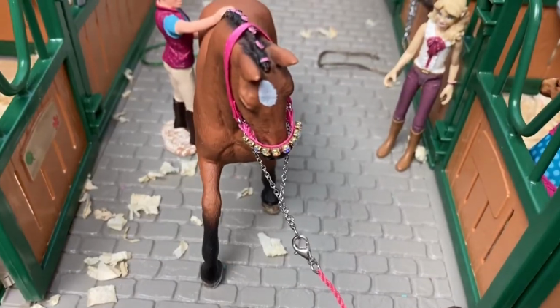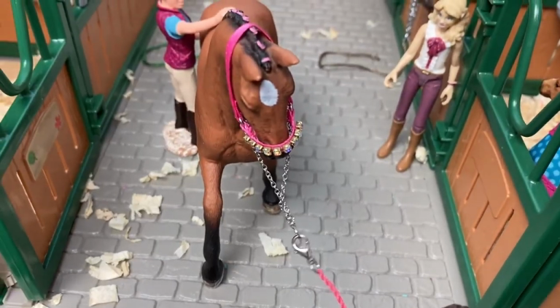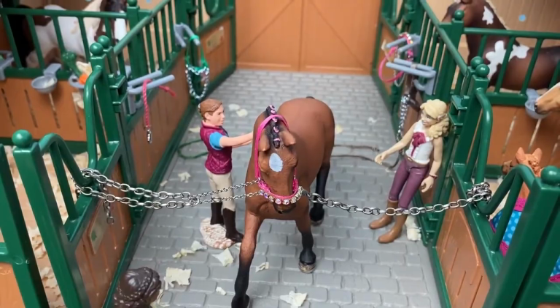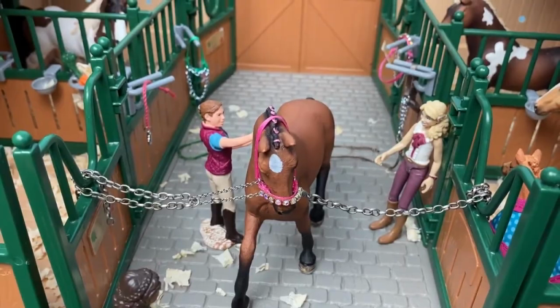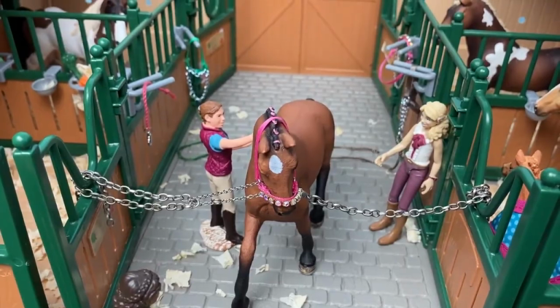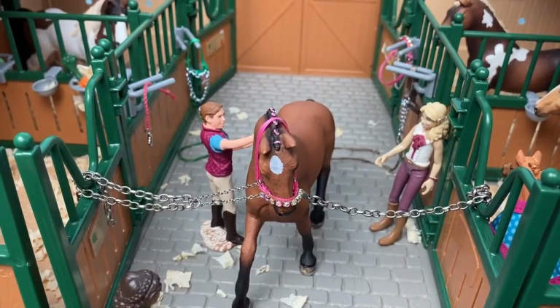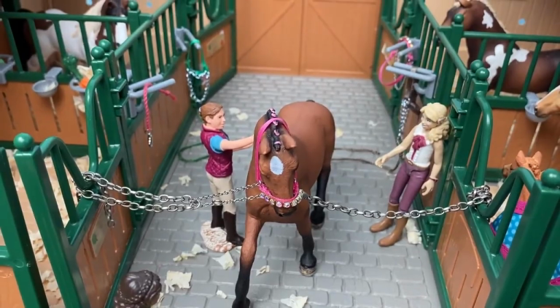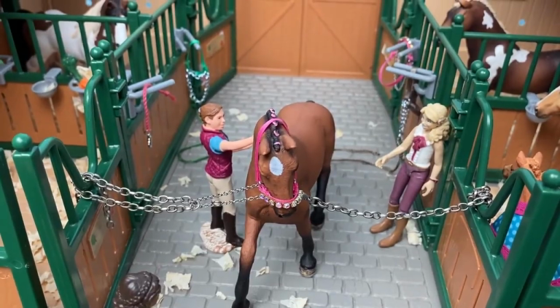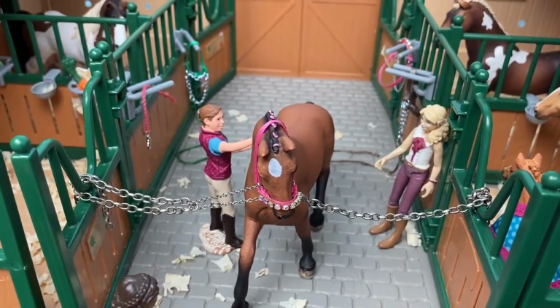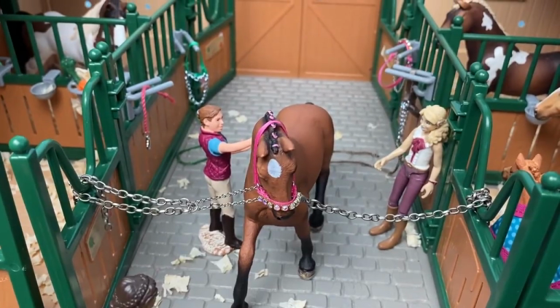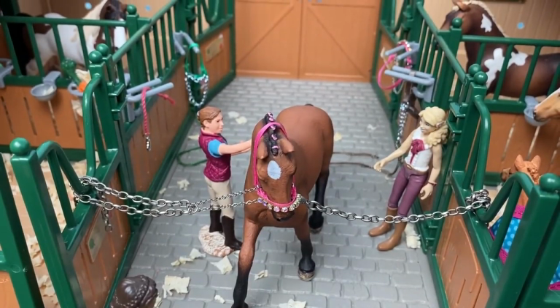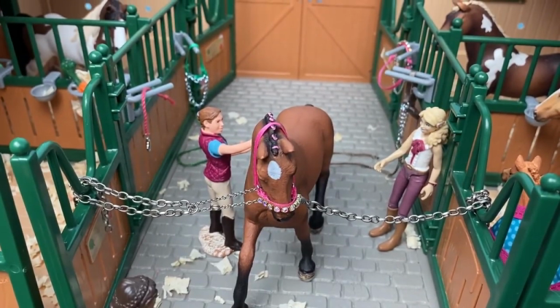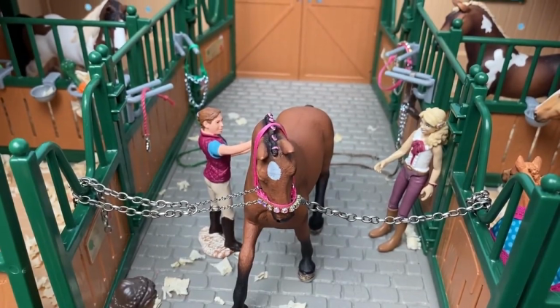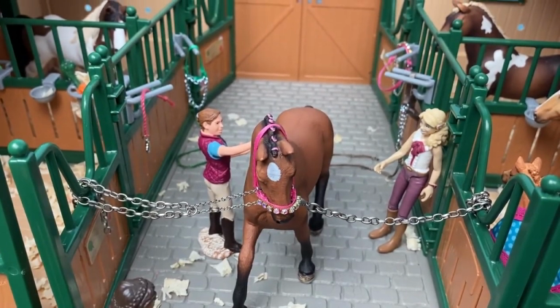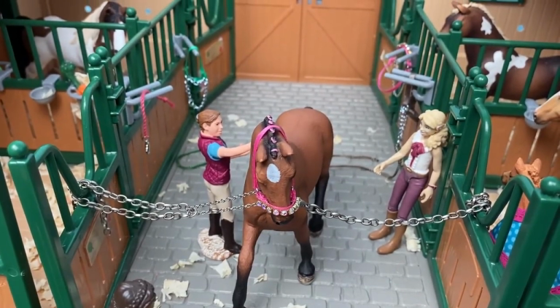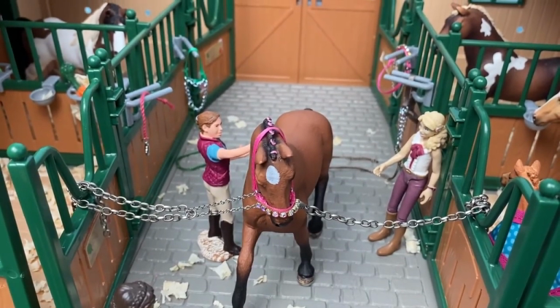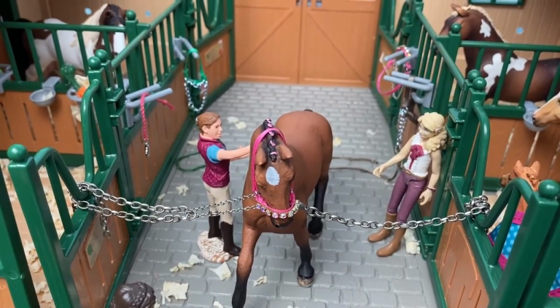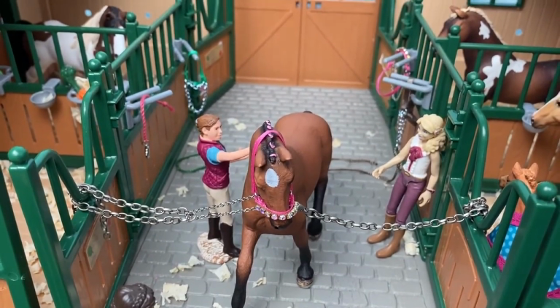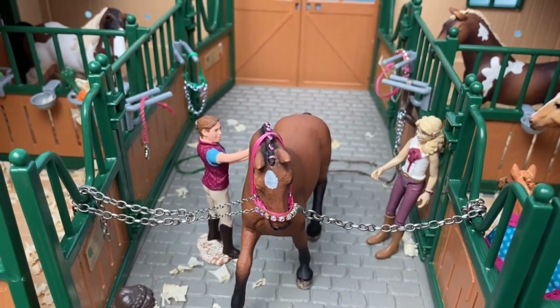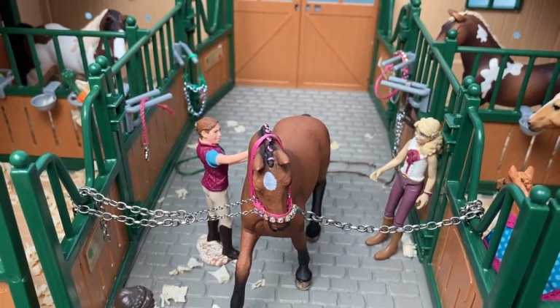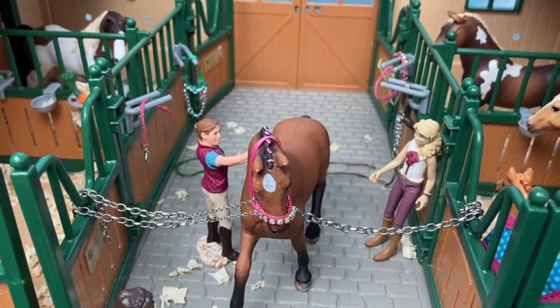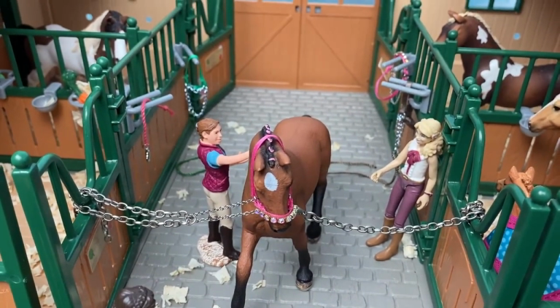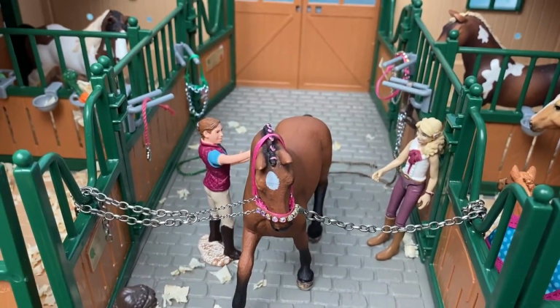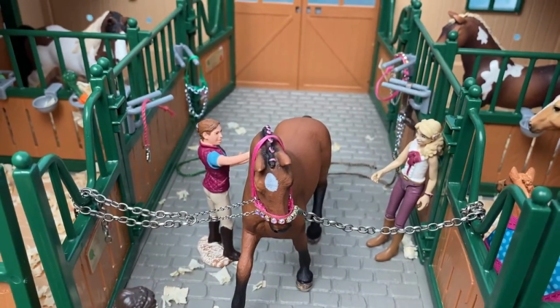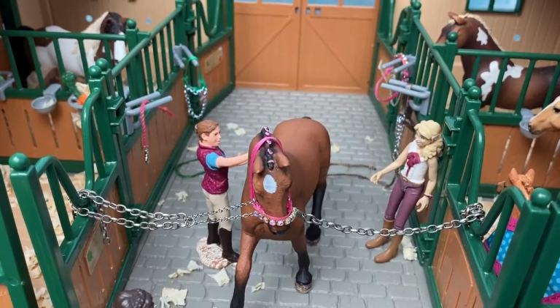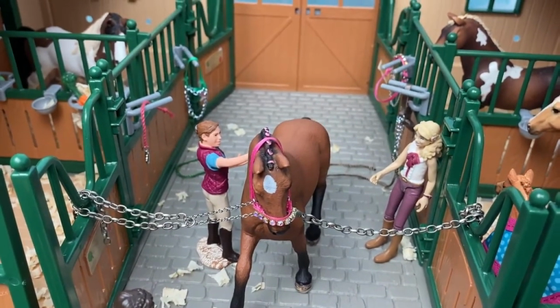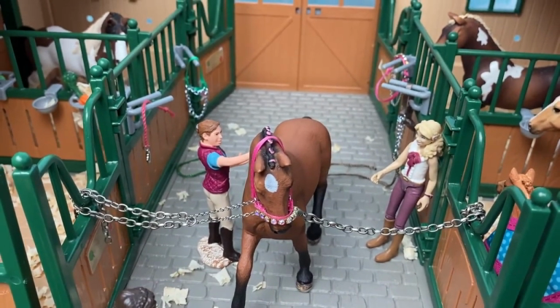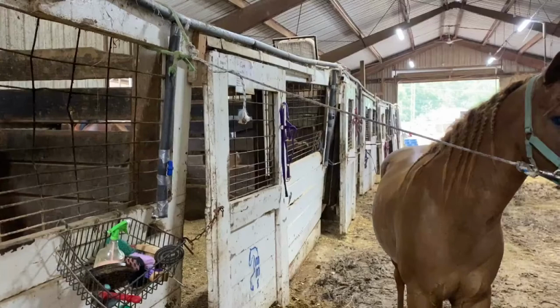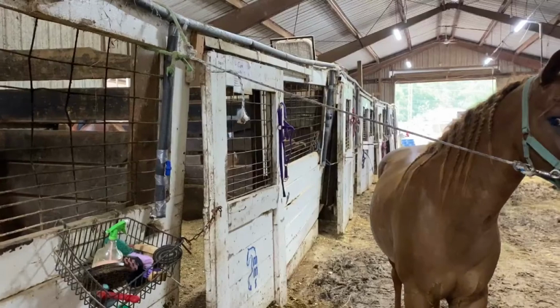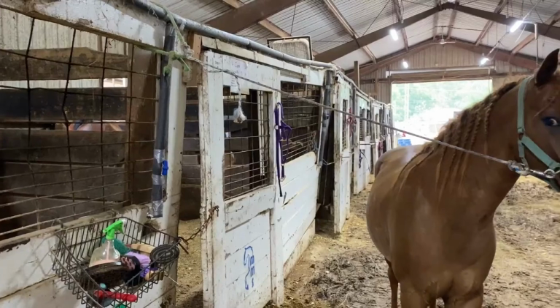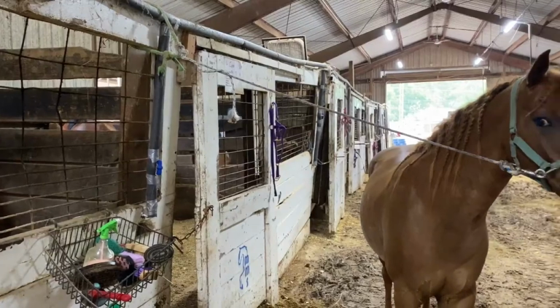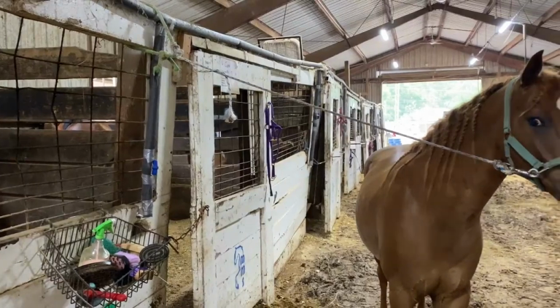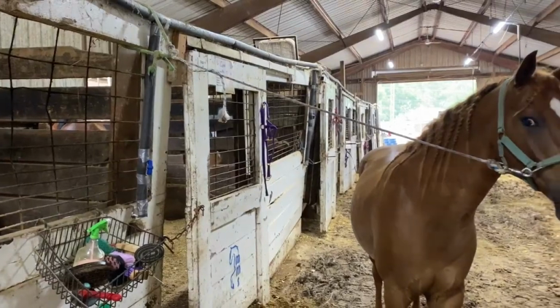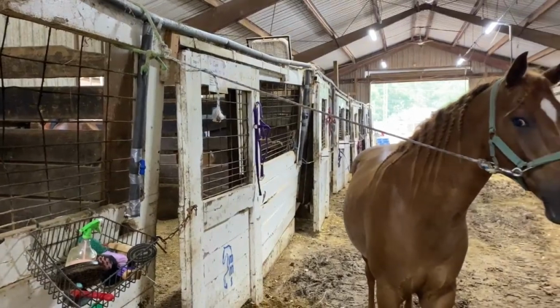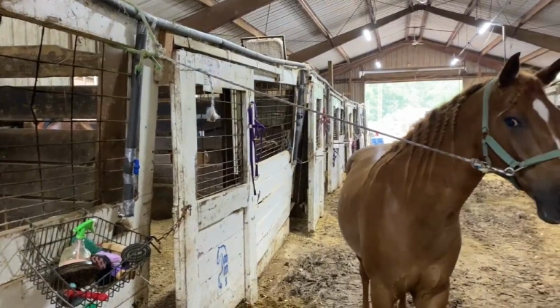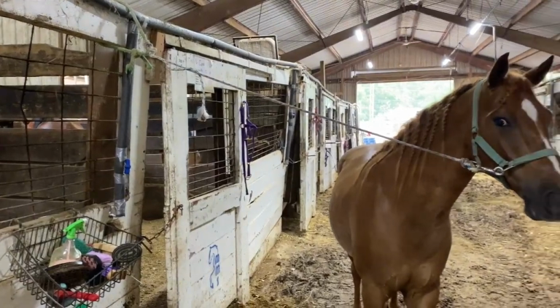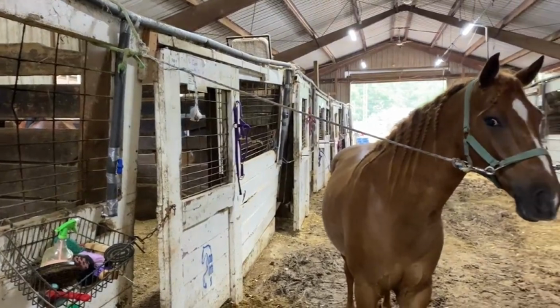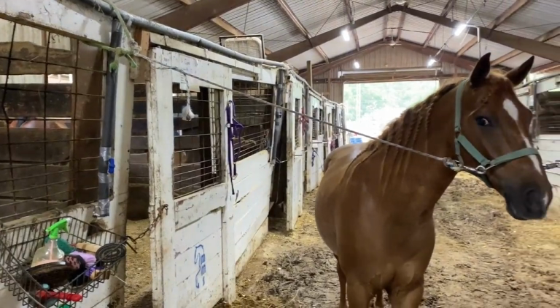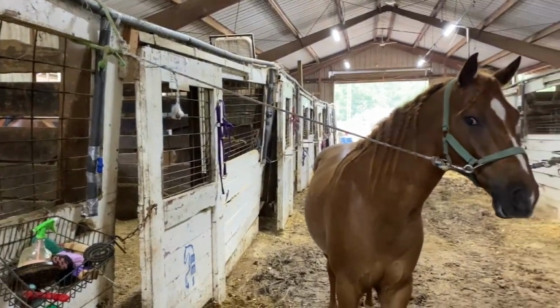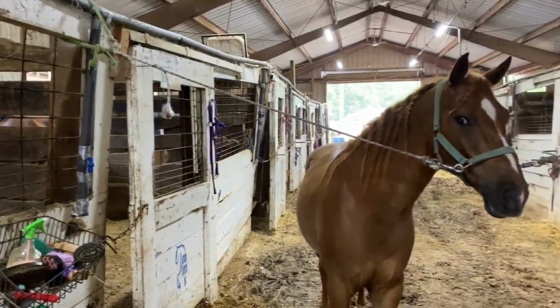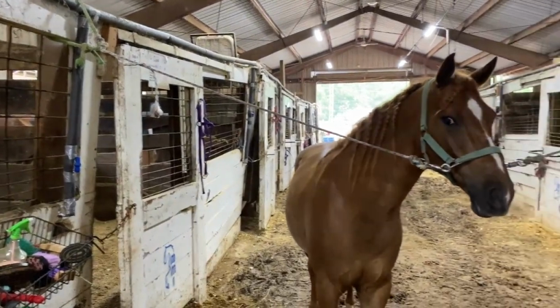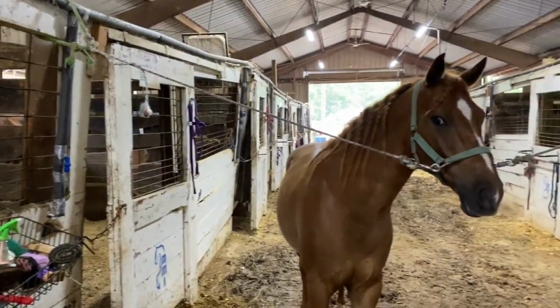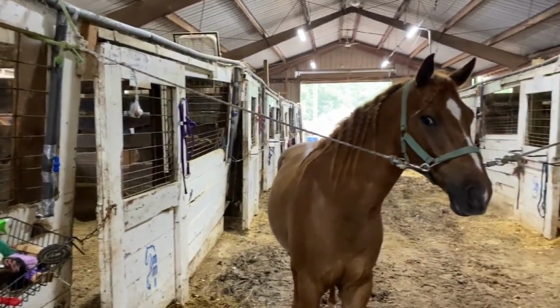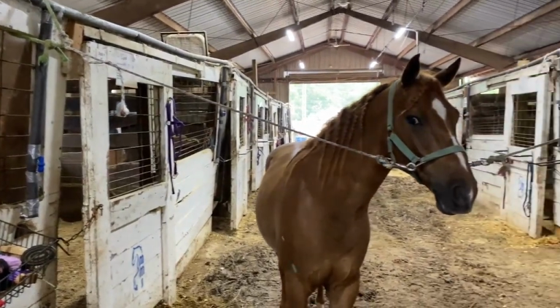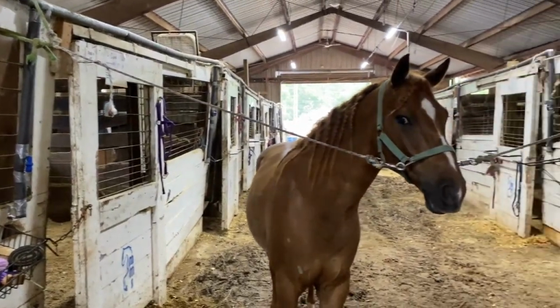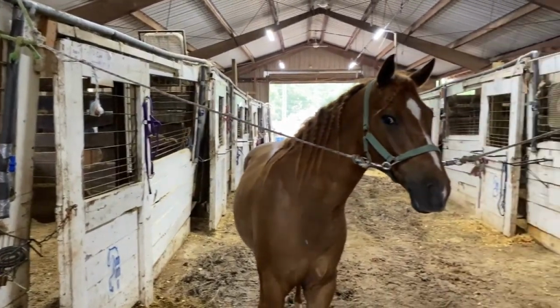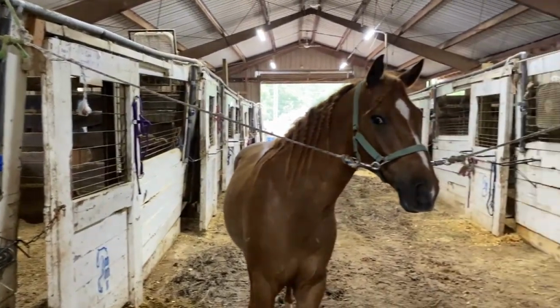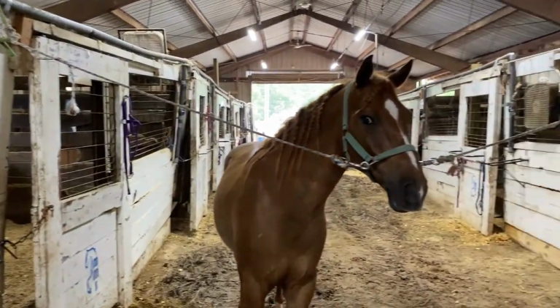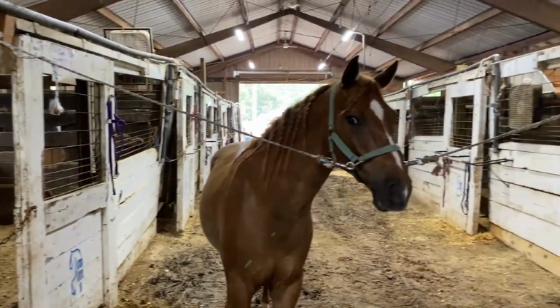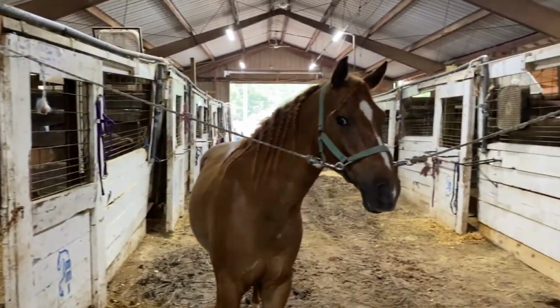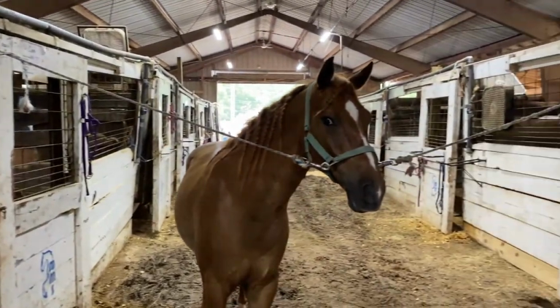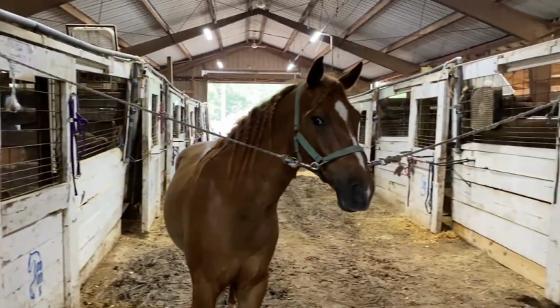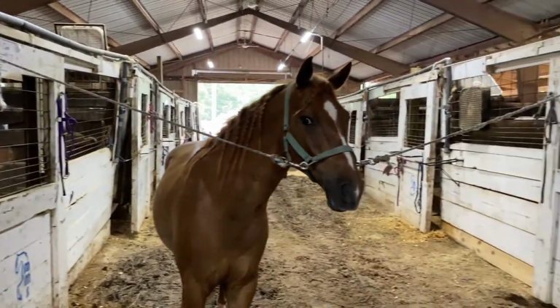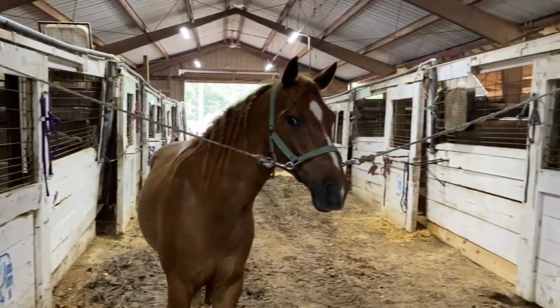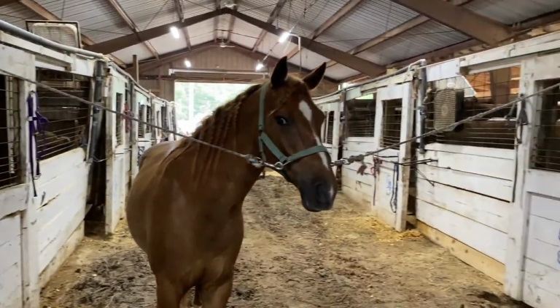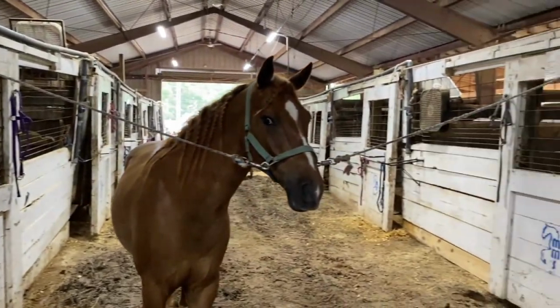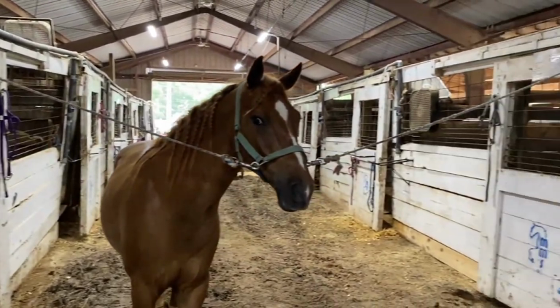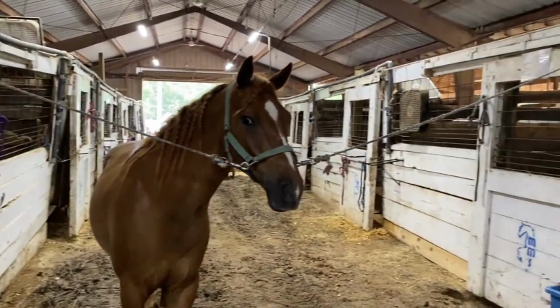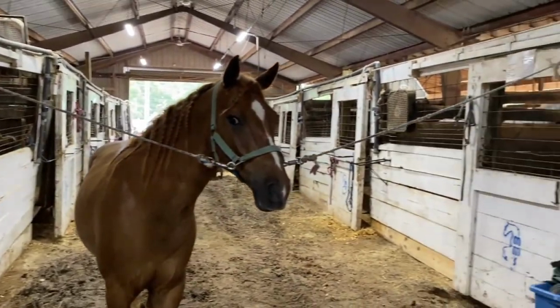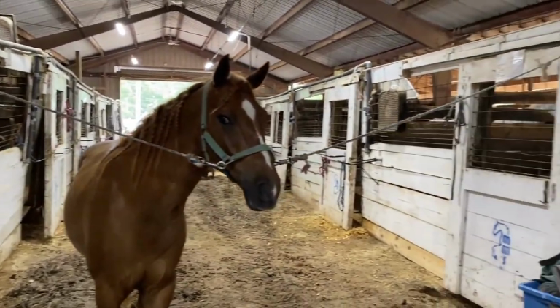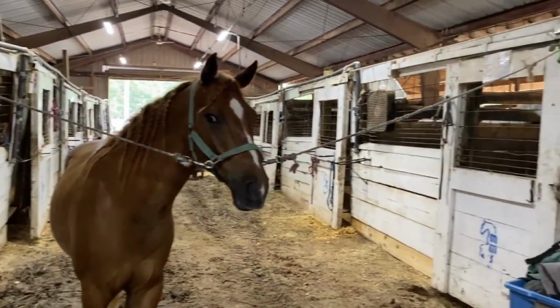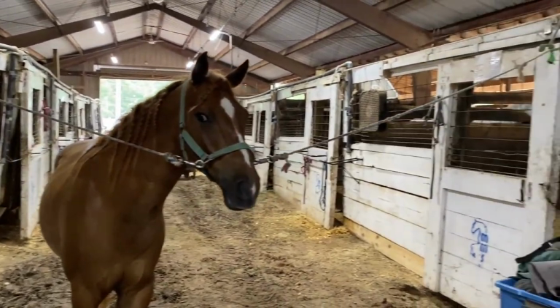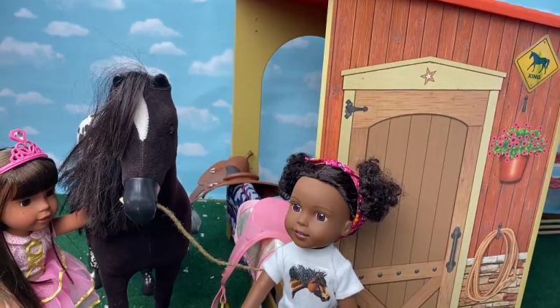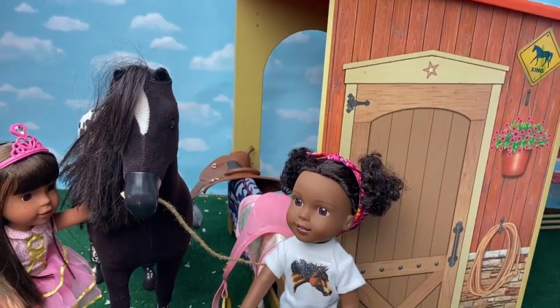Step one: secure your horse. Many horses will feel the natural need to move their feet and shift around.